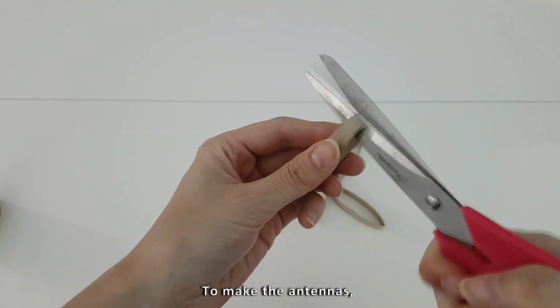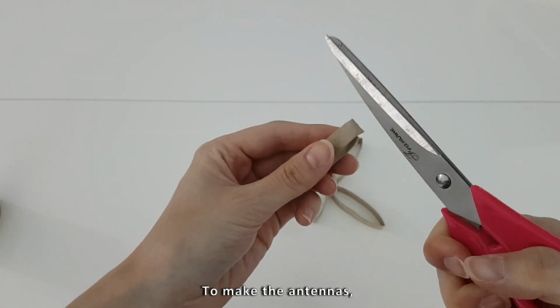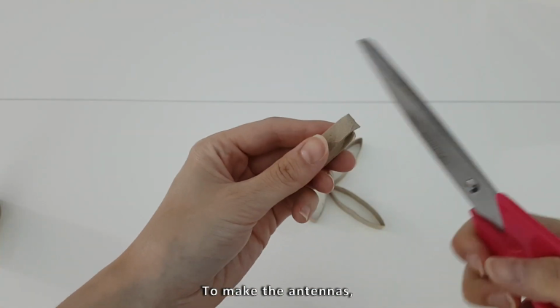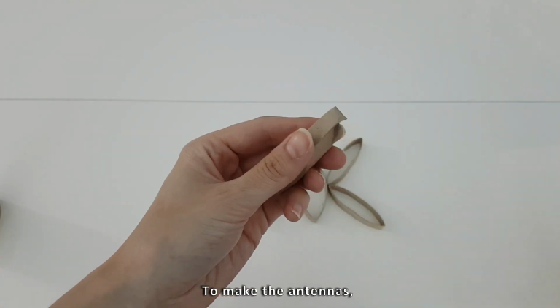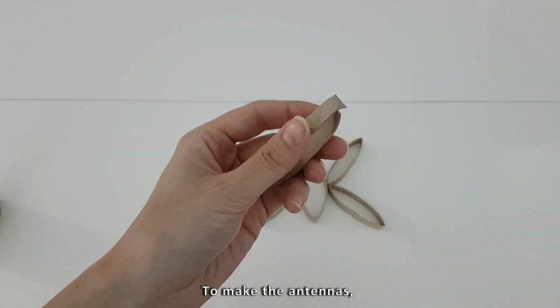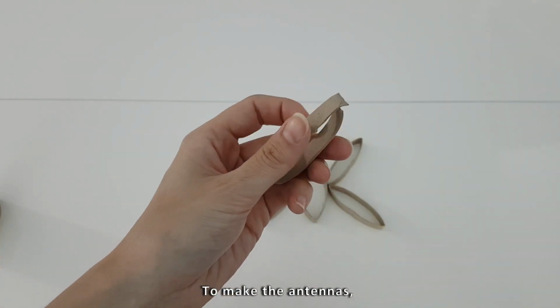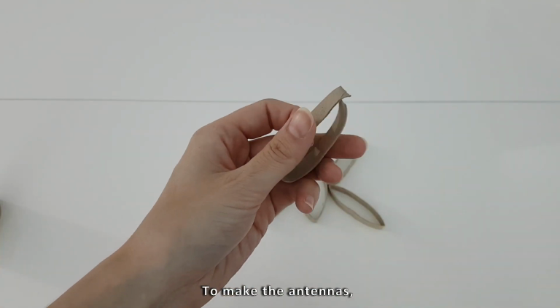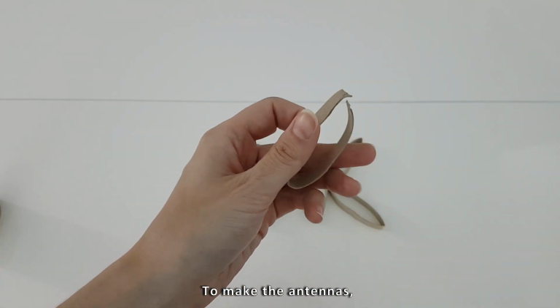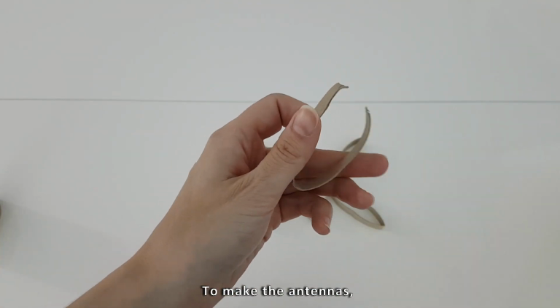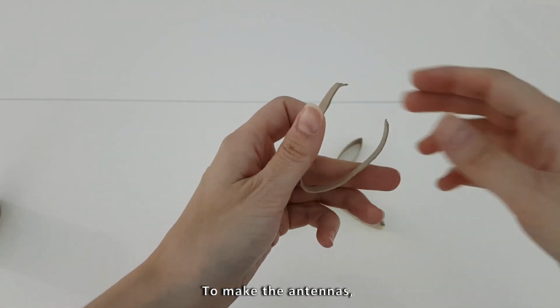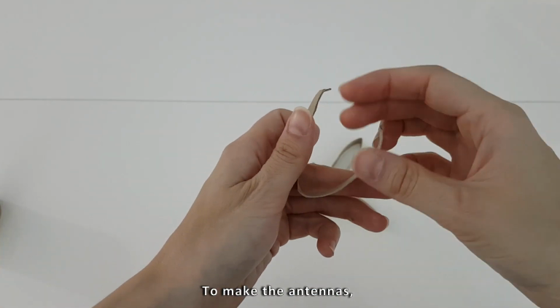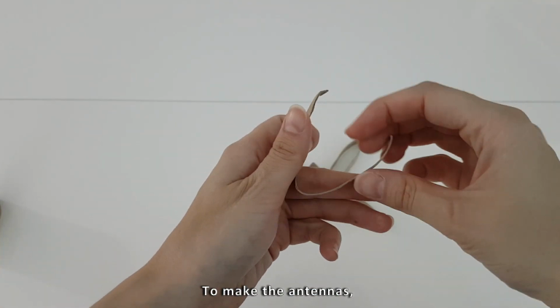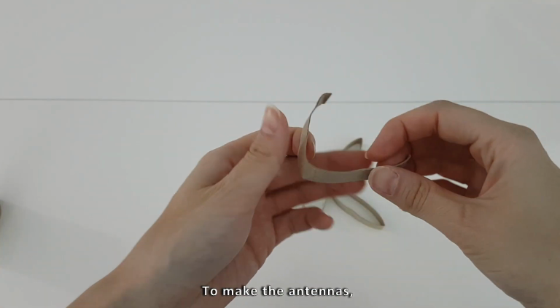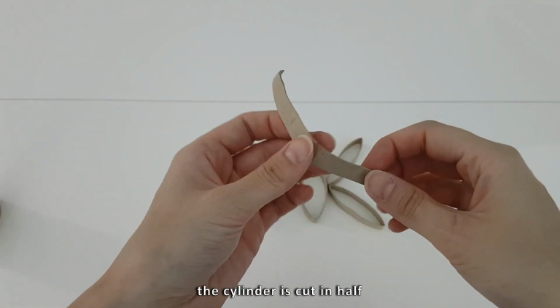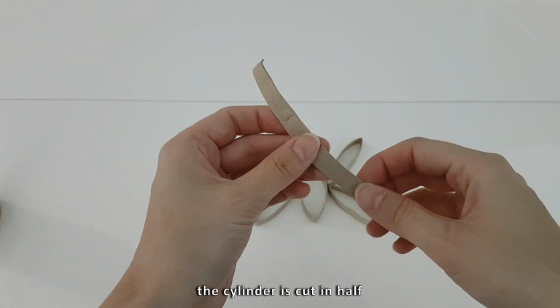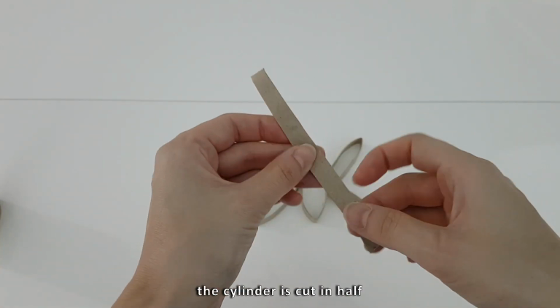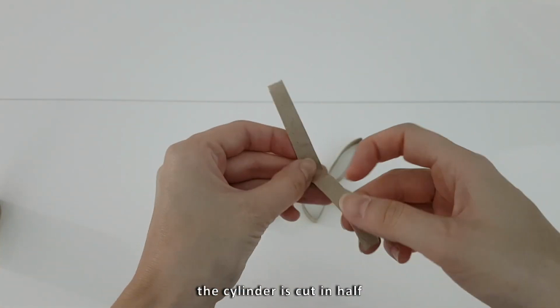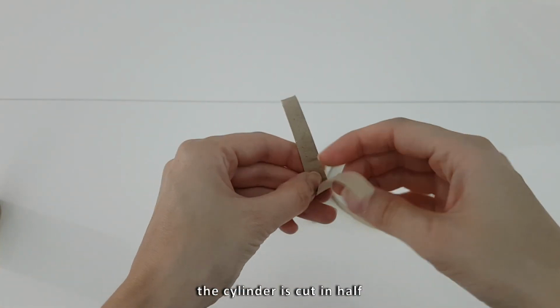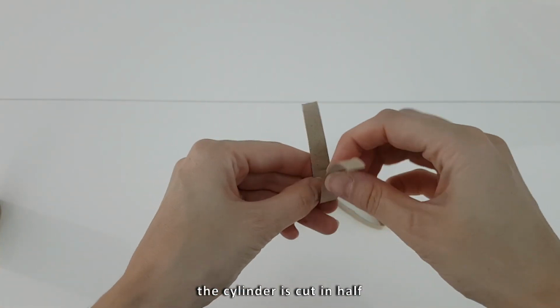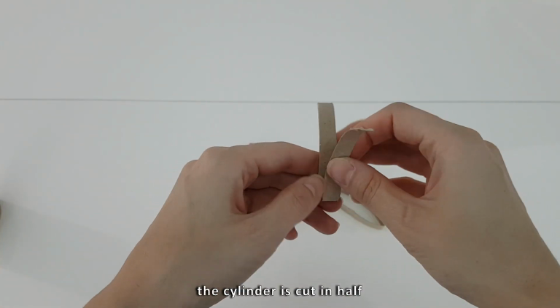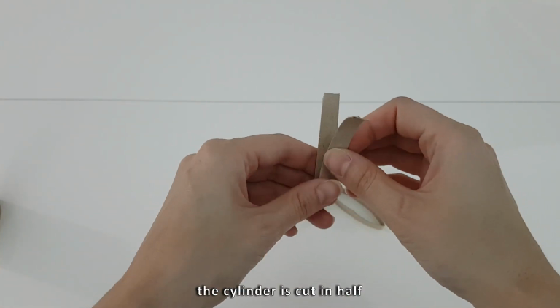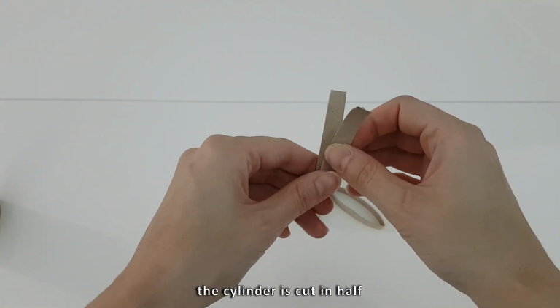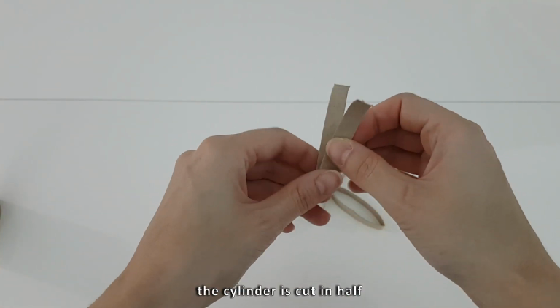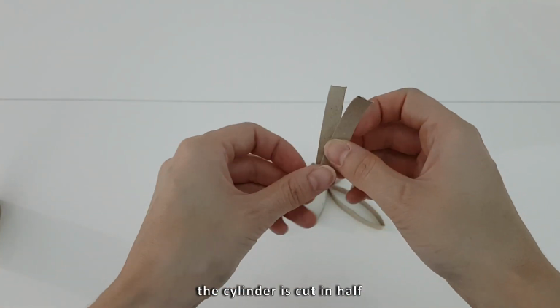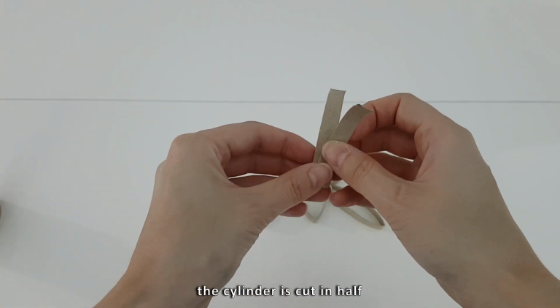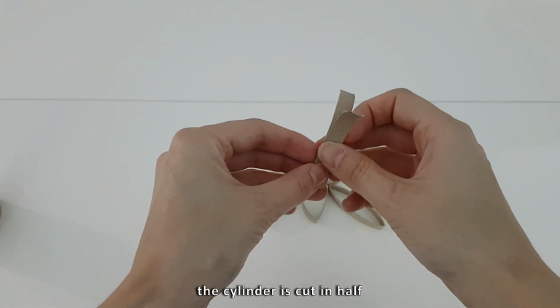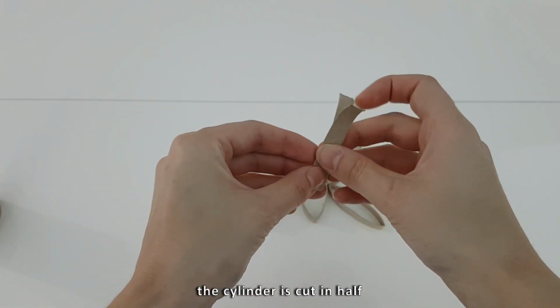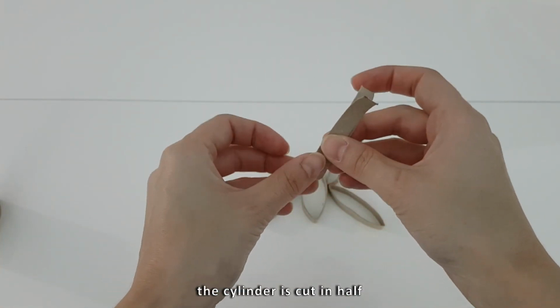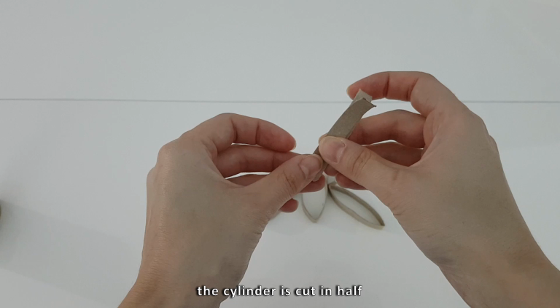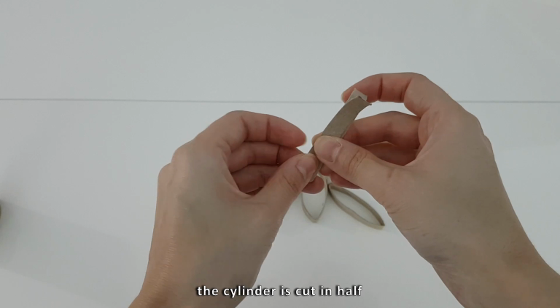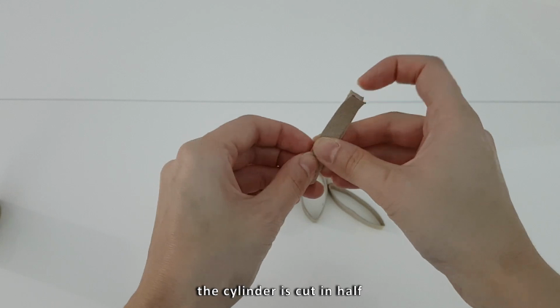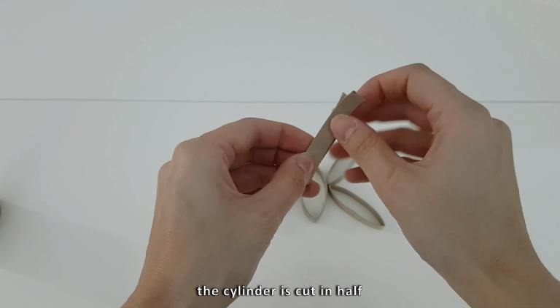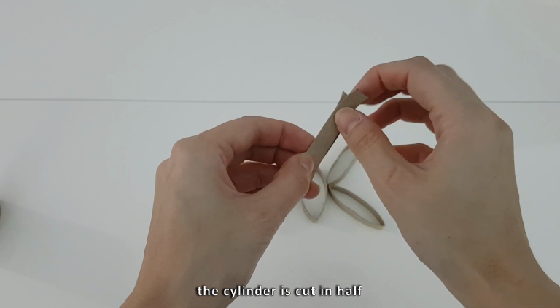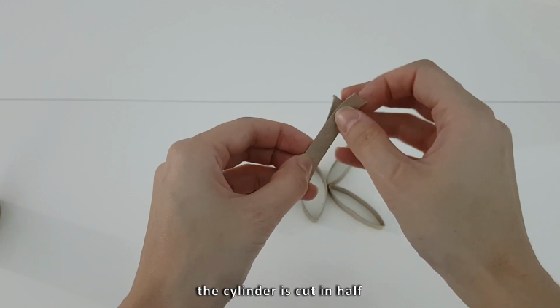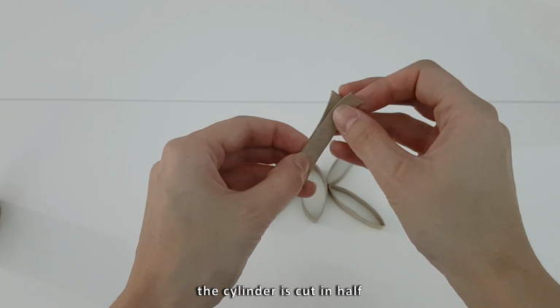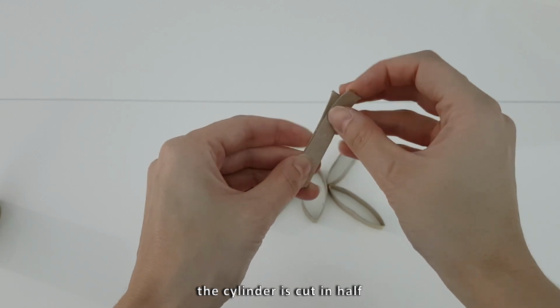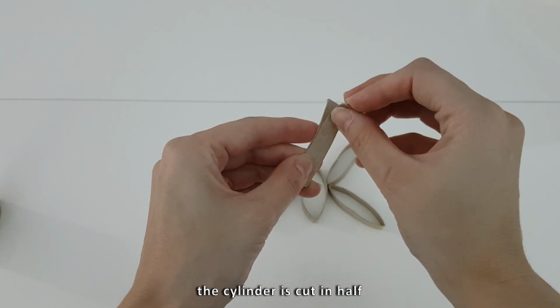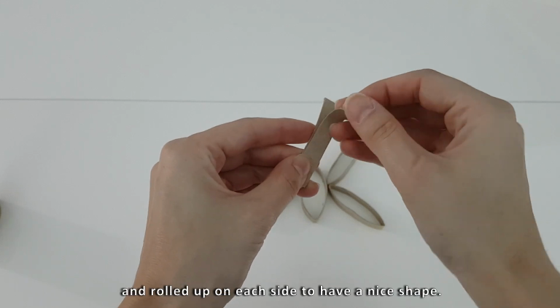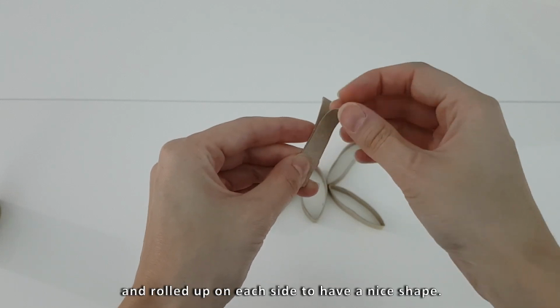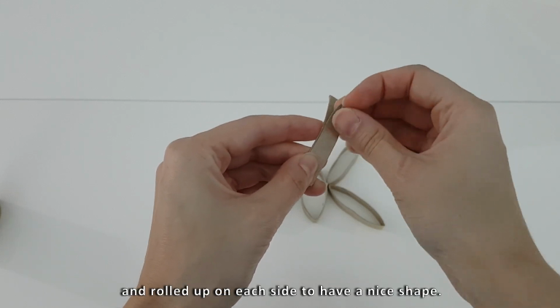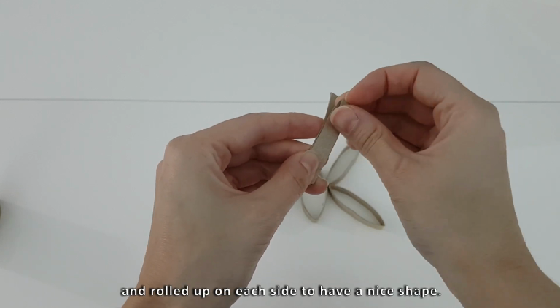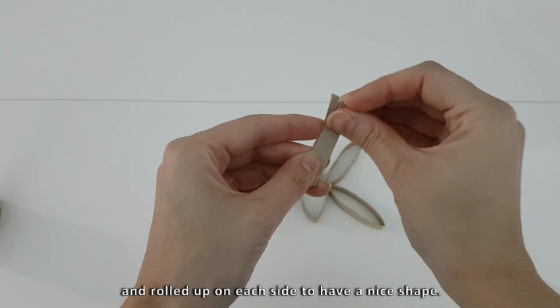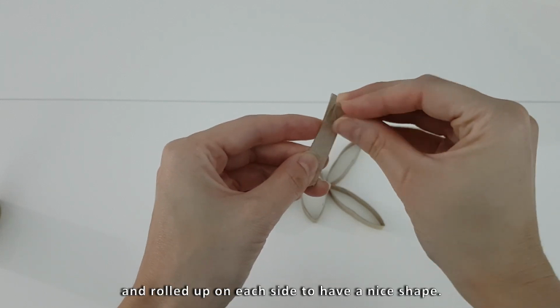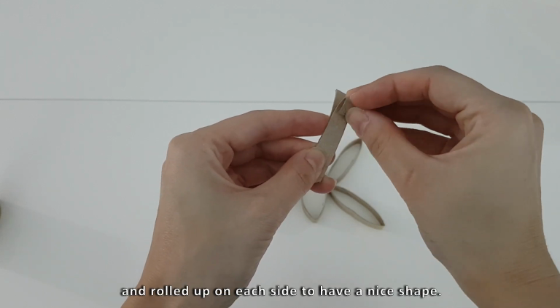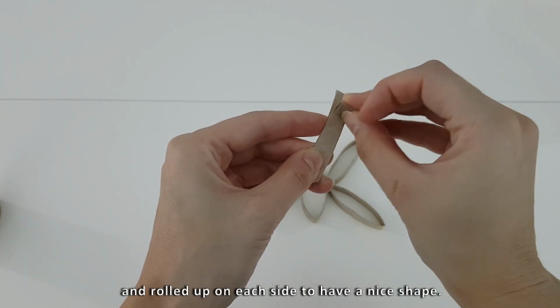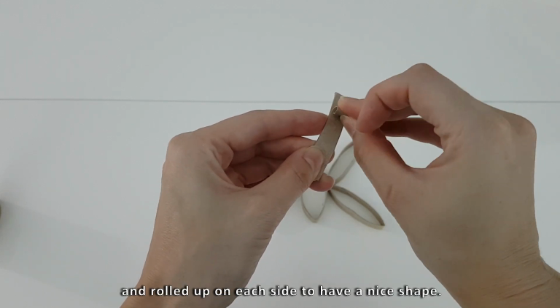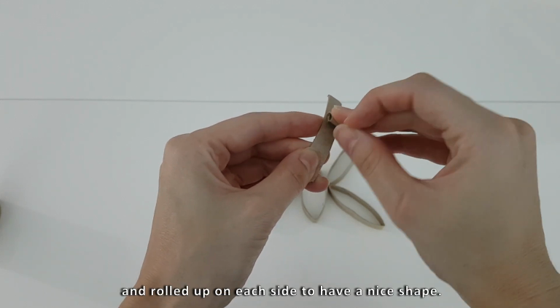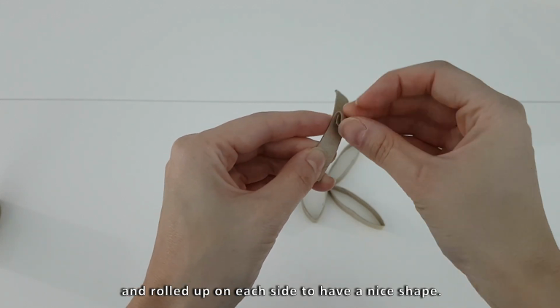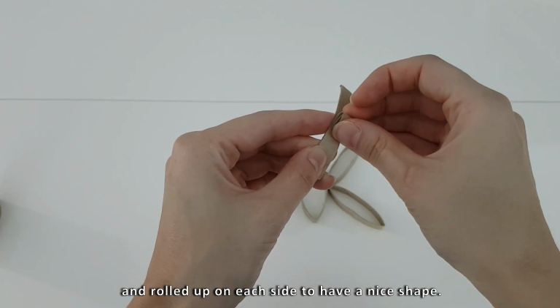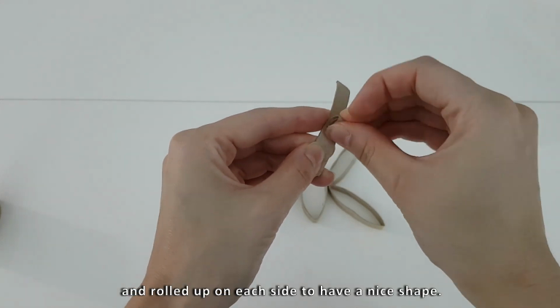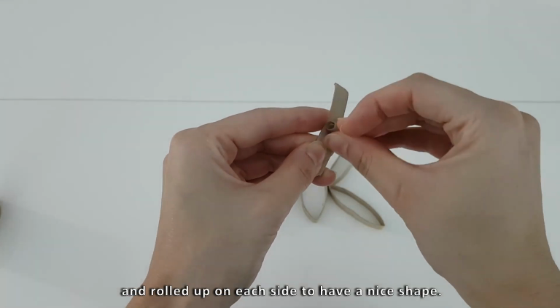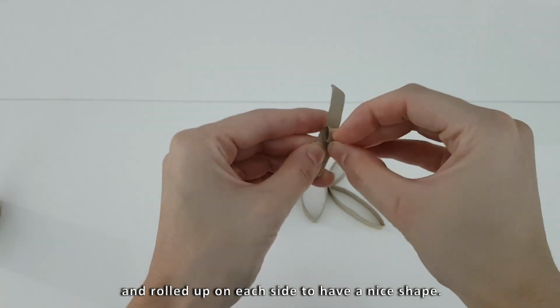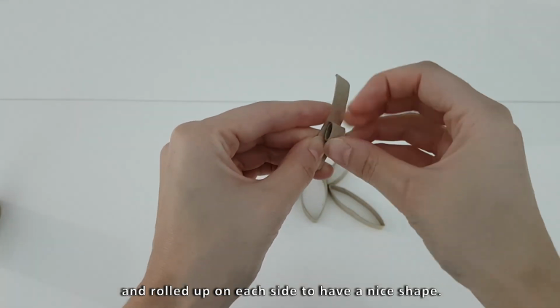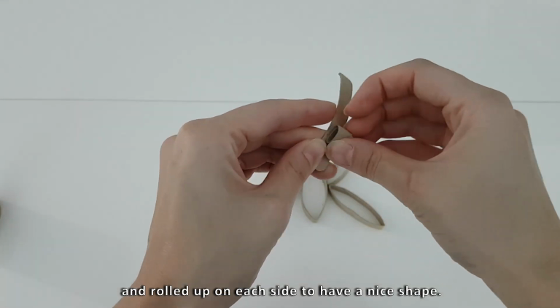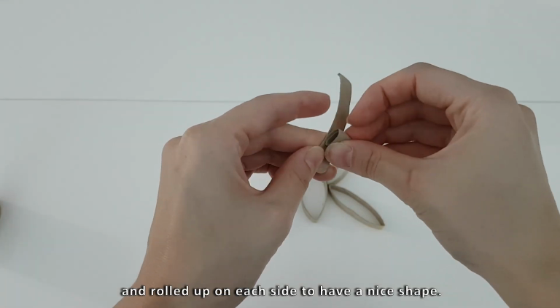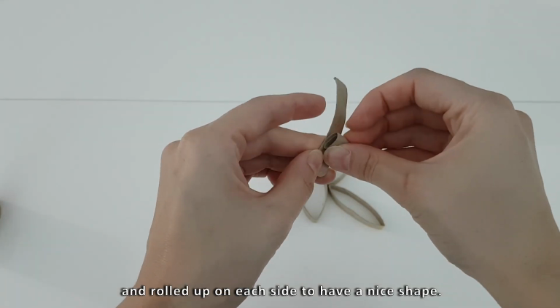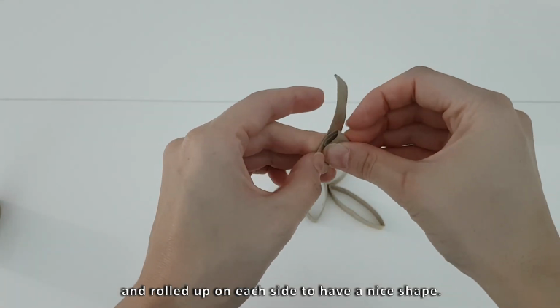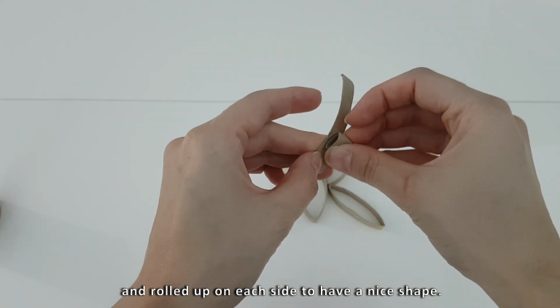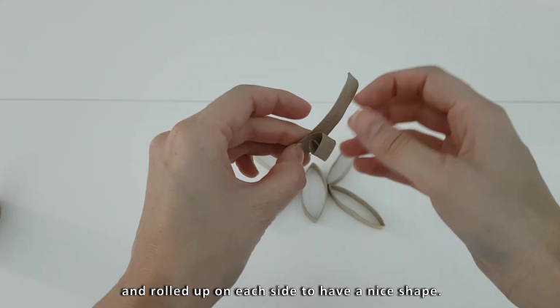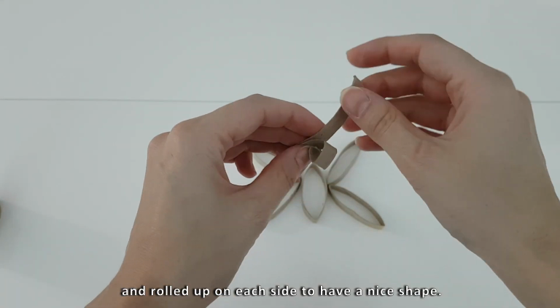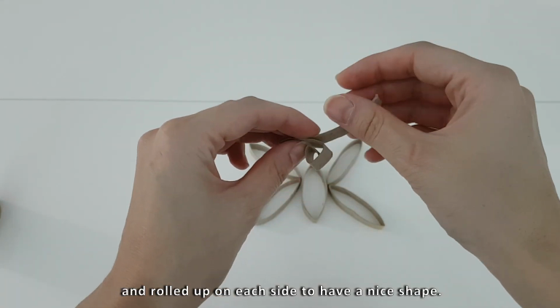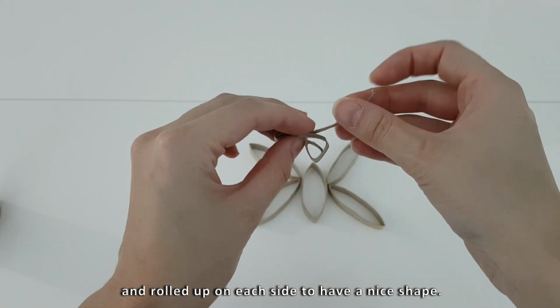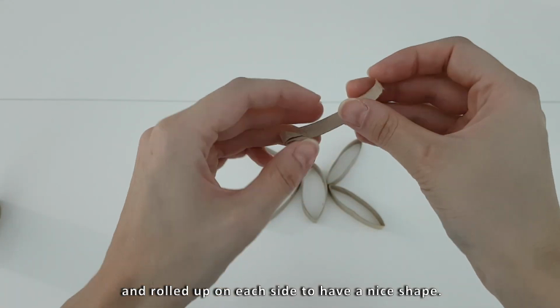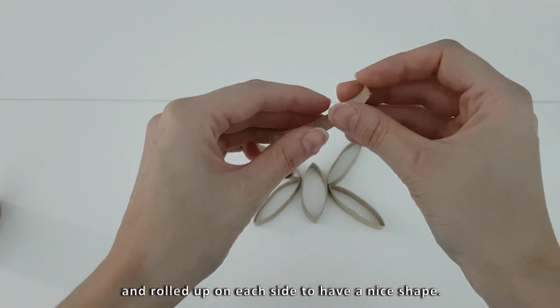To make the antennas, the cylinder is cut in half and rolled up on each side to have a nice shape.